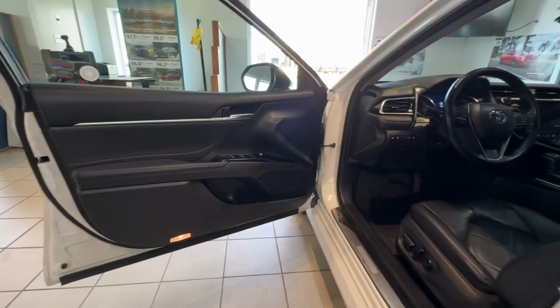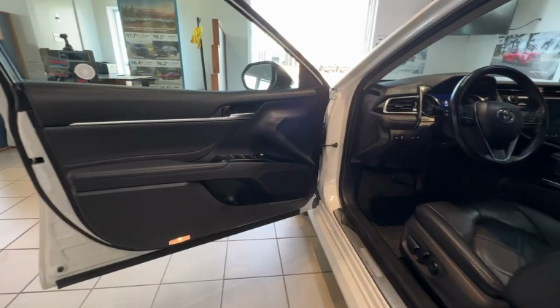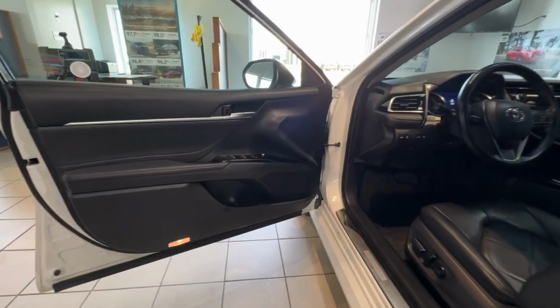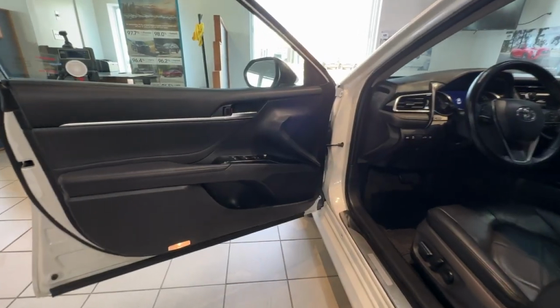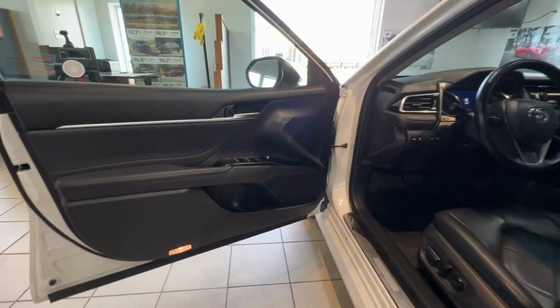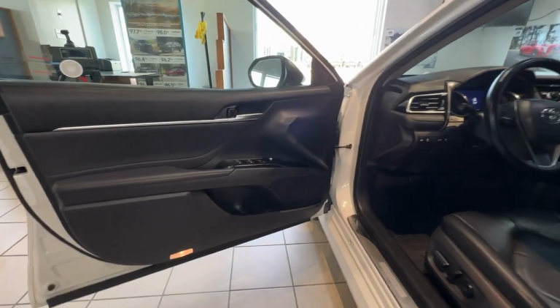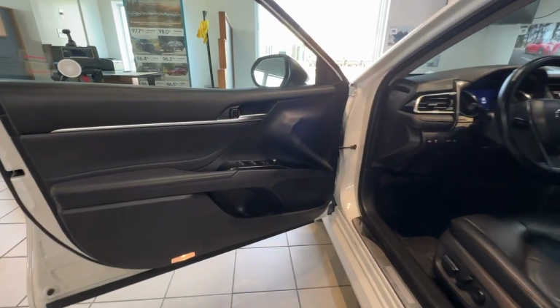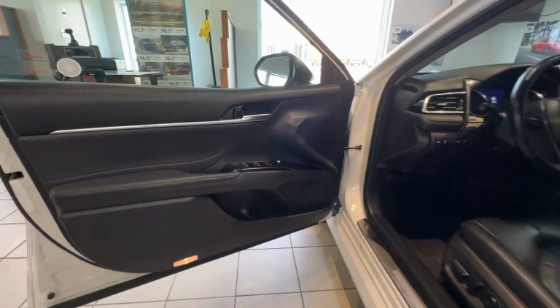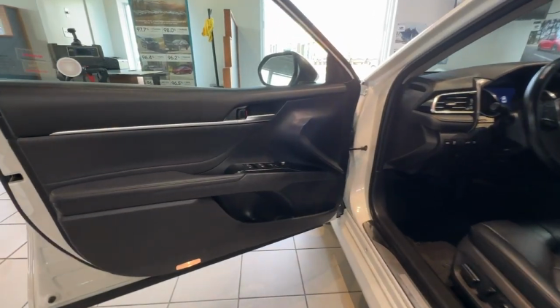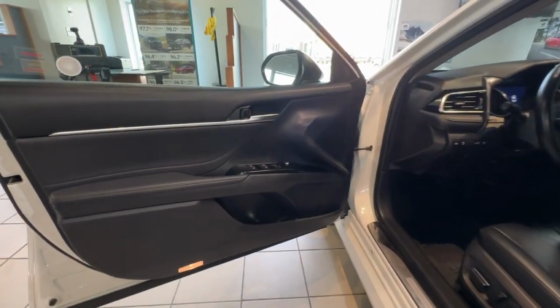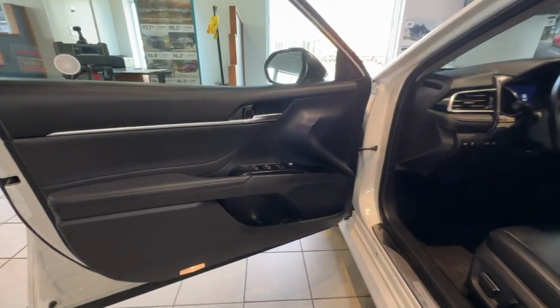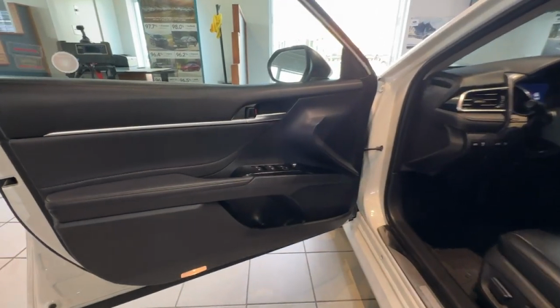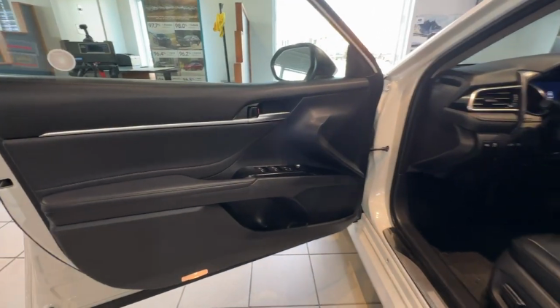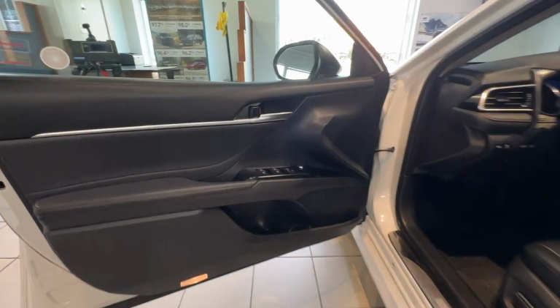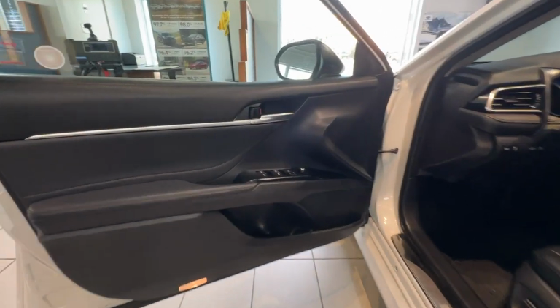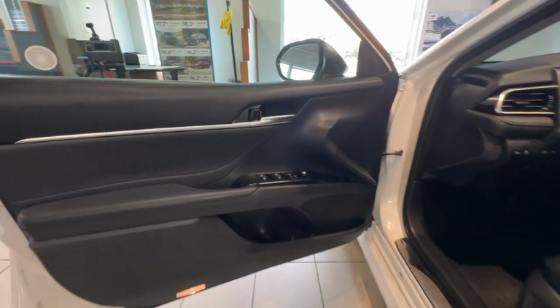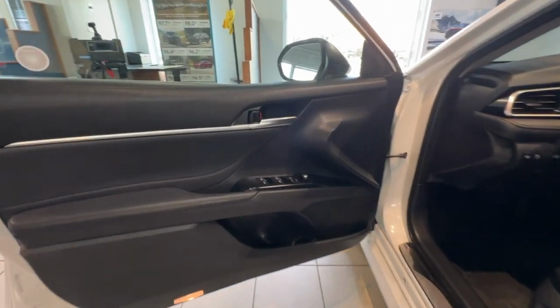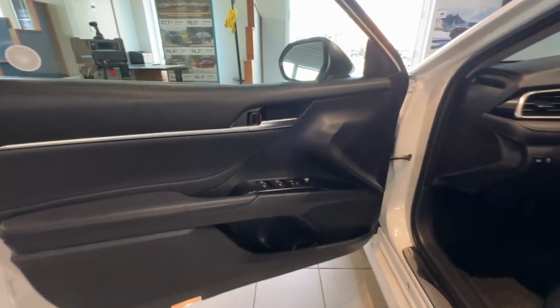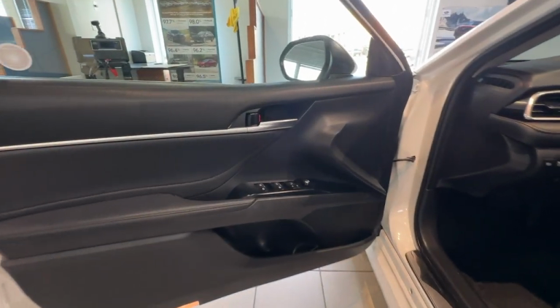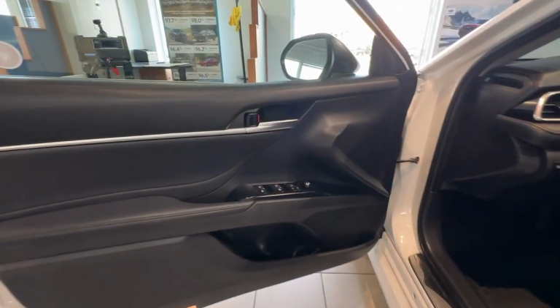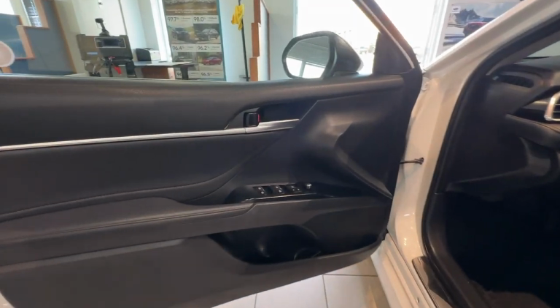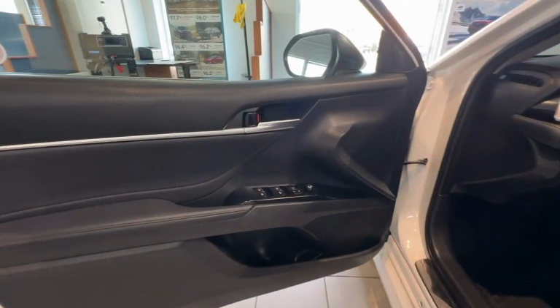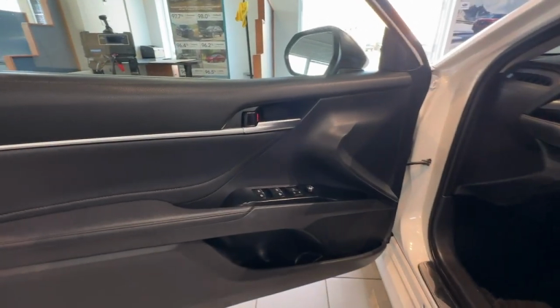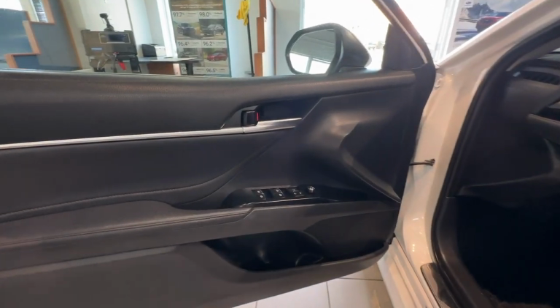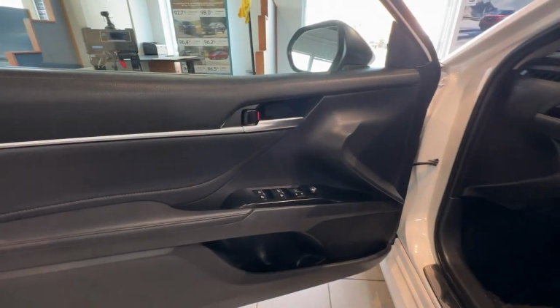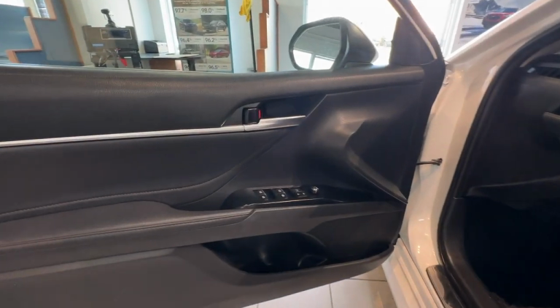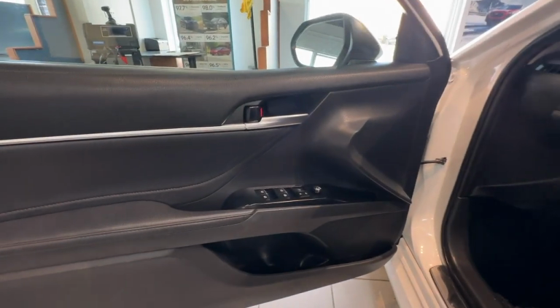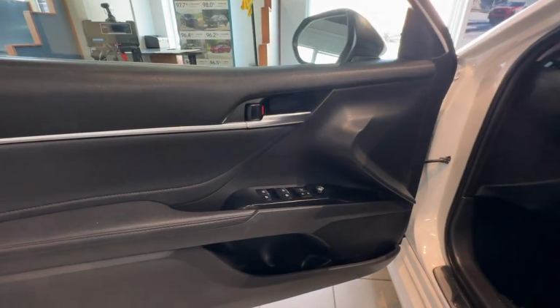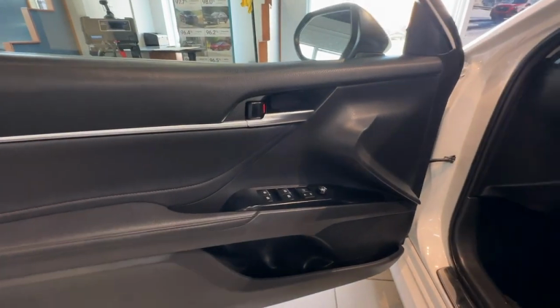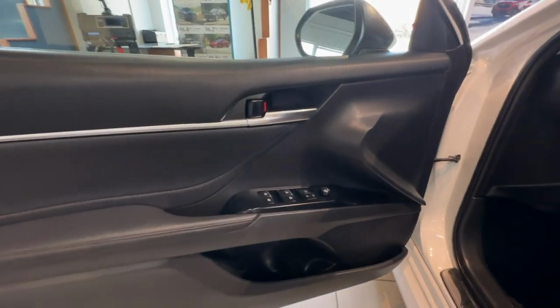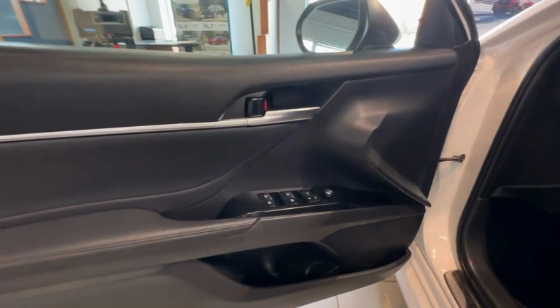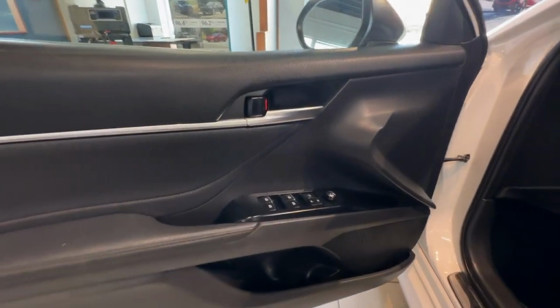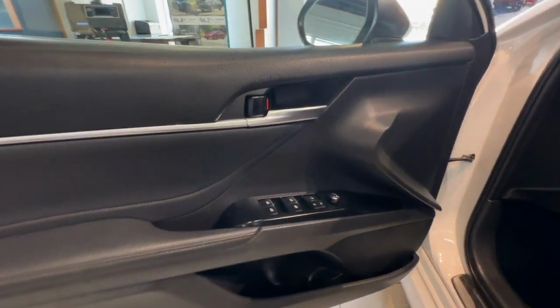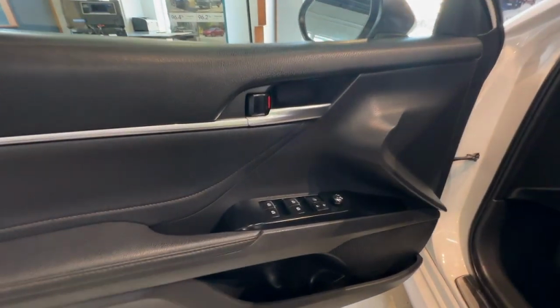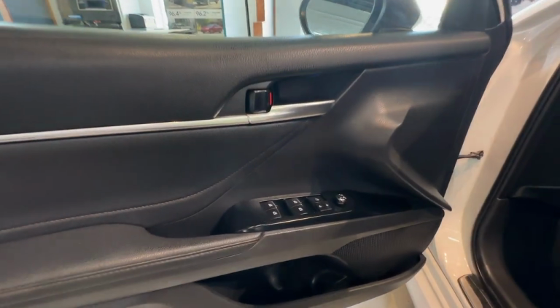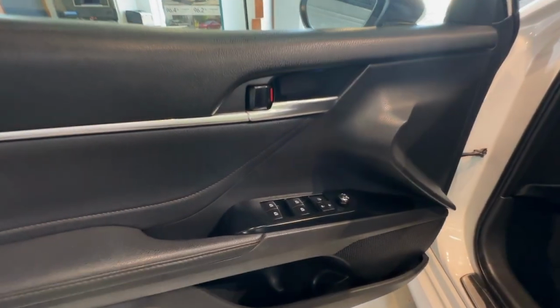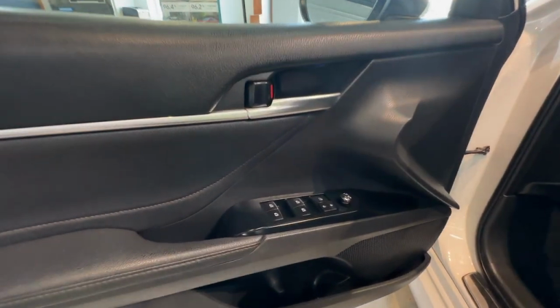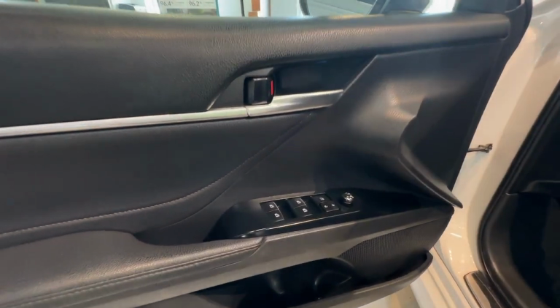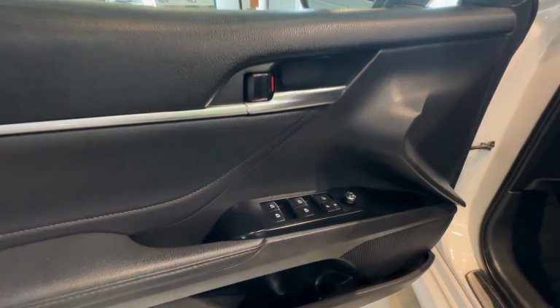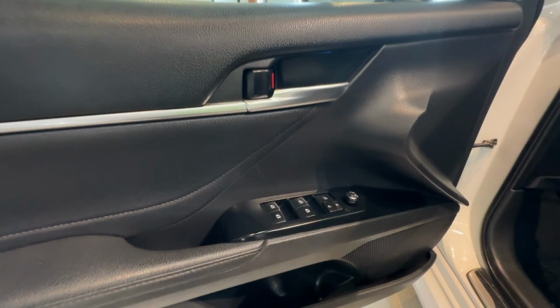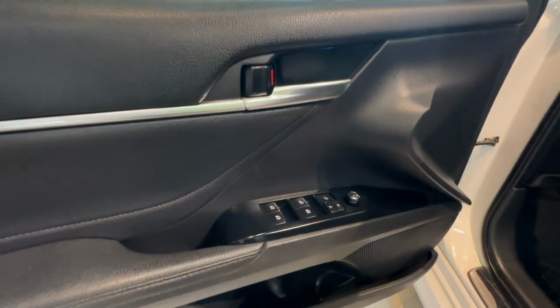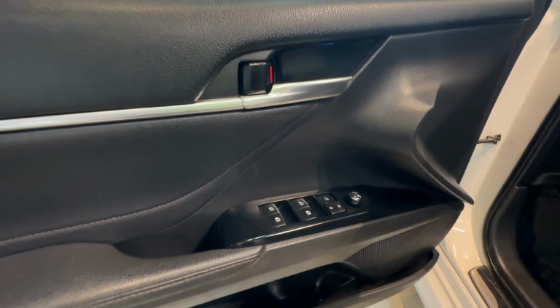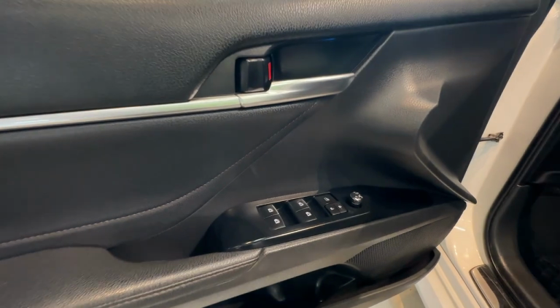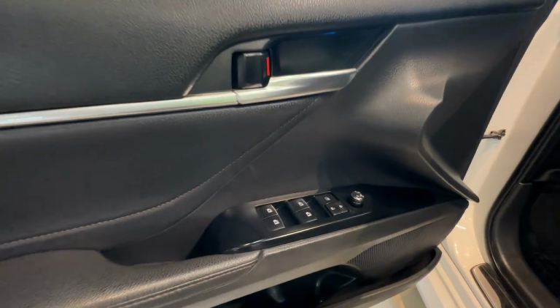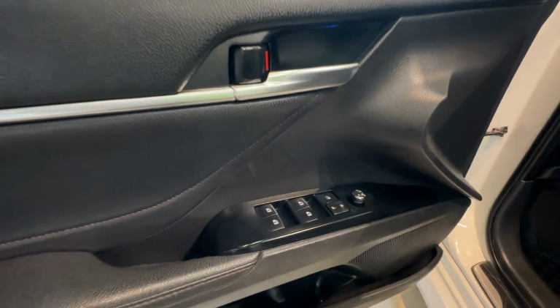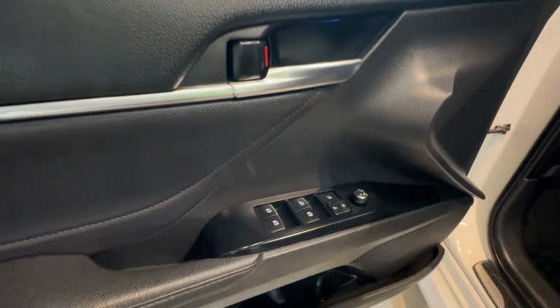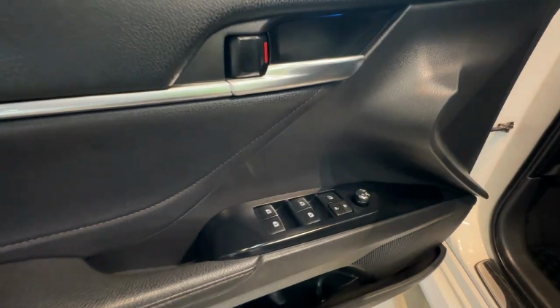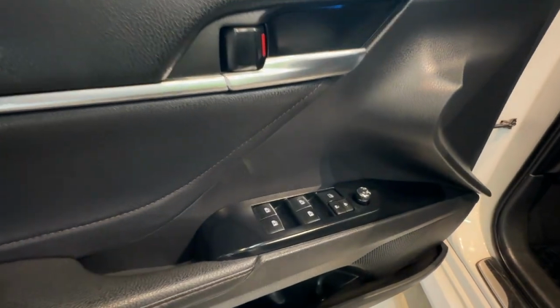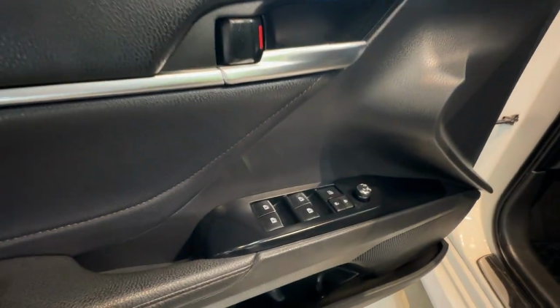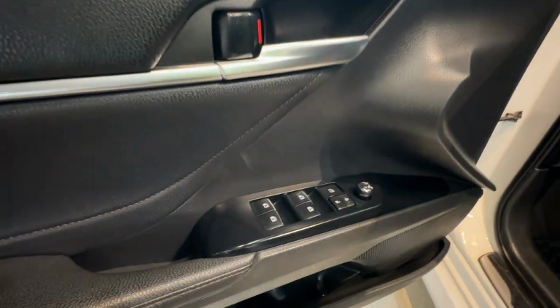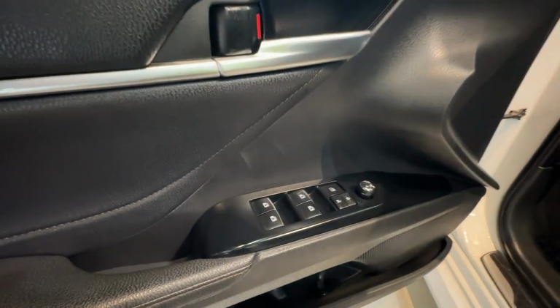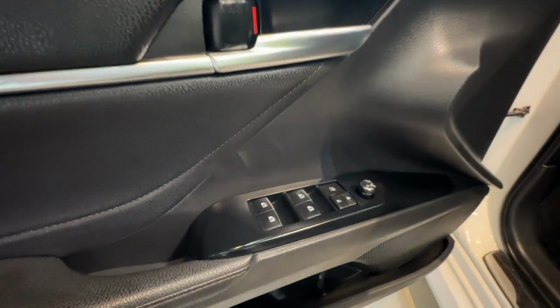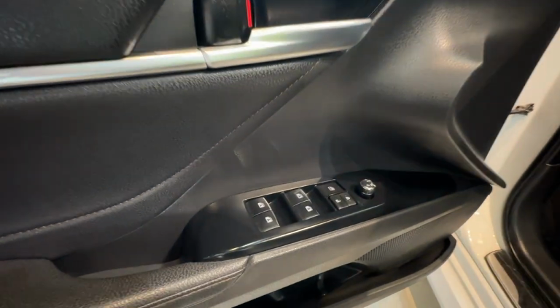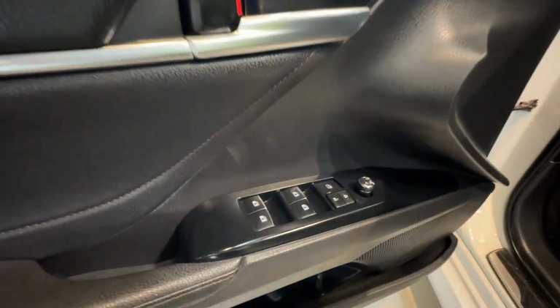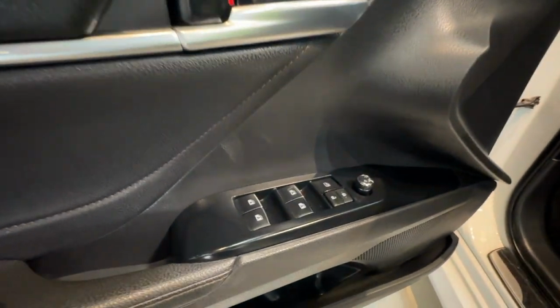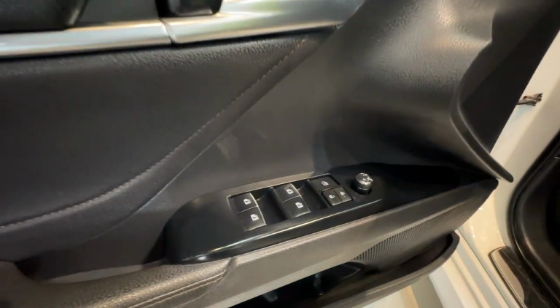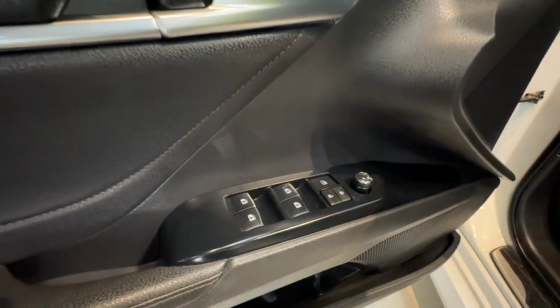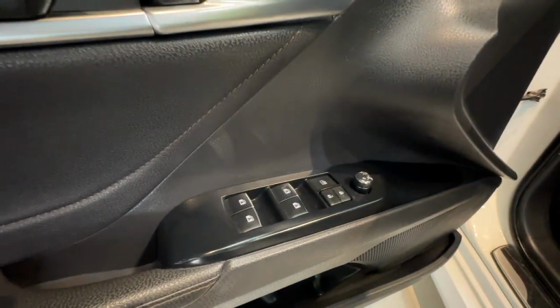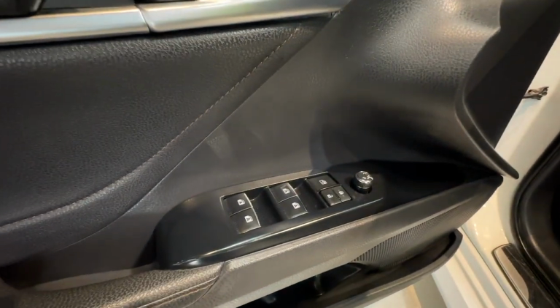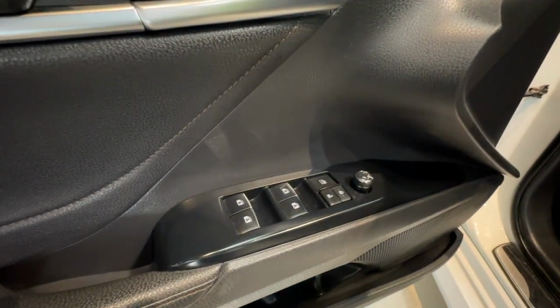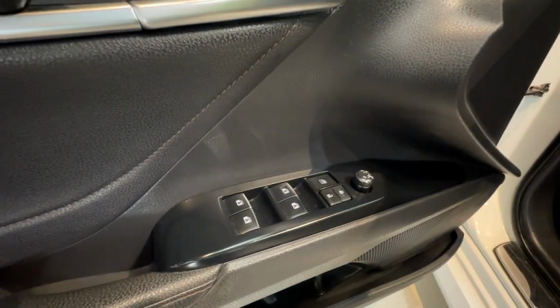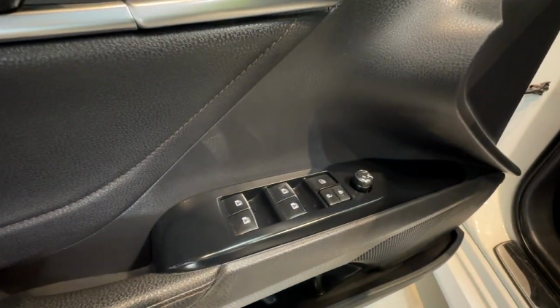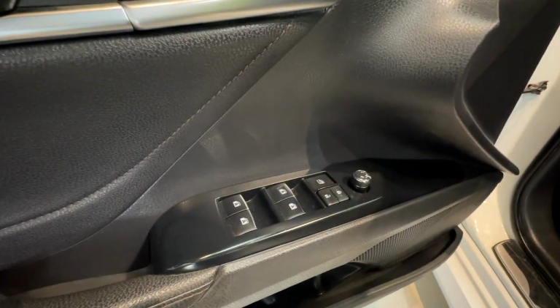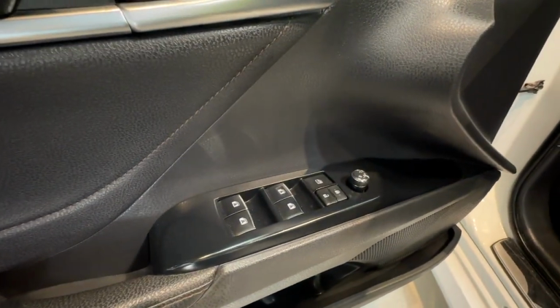On the door we have proximity key access, and on the inside of the door we have our power locks, windows, and mirror controls.